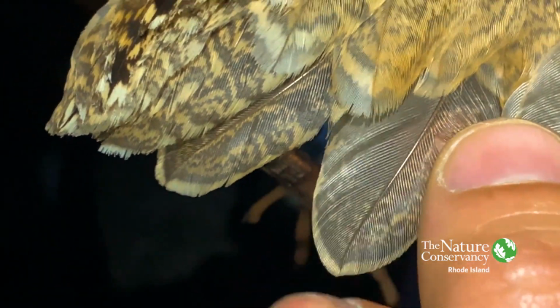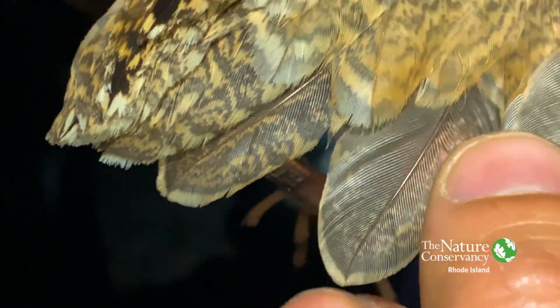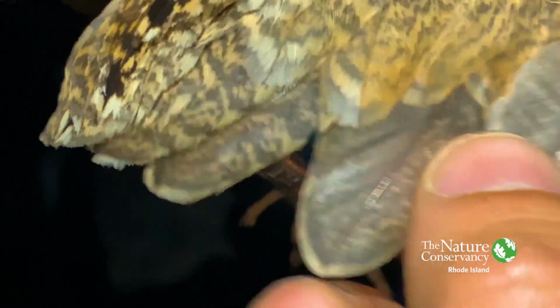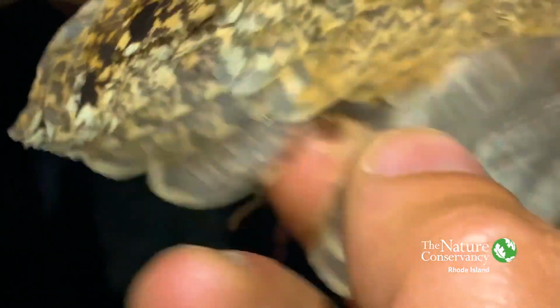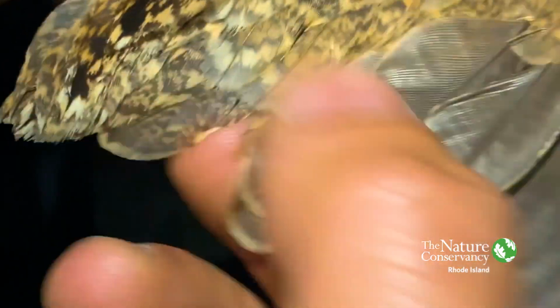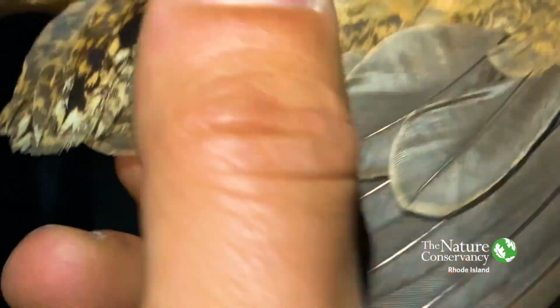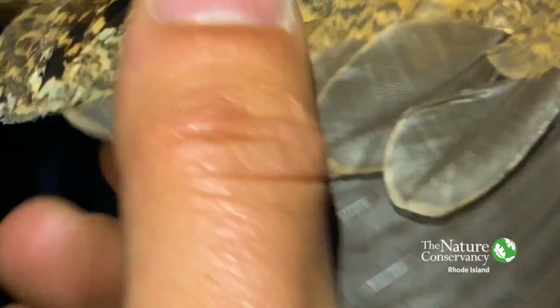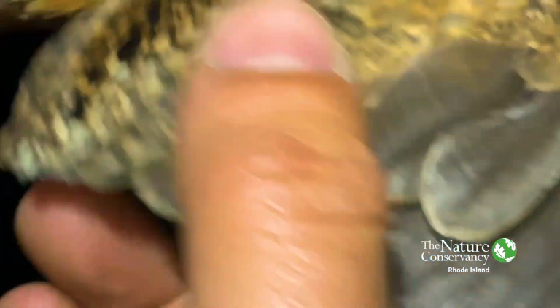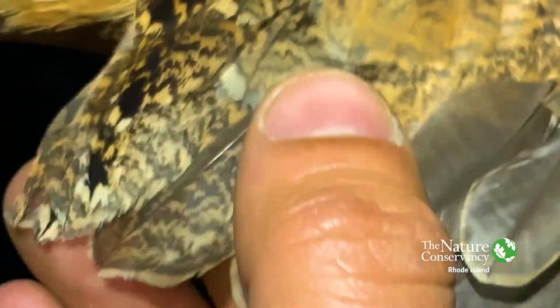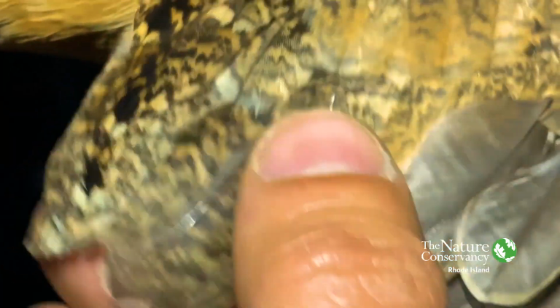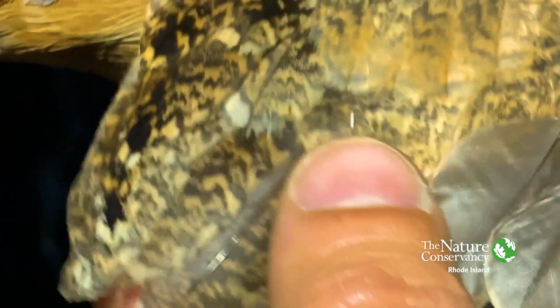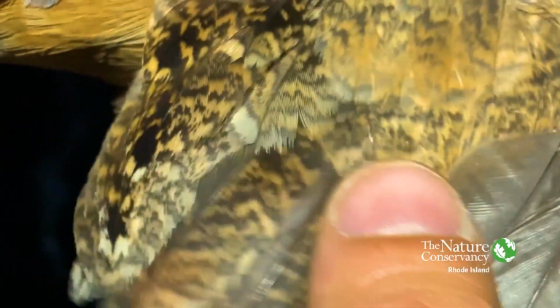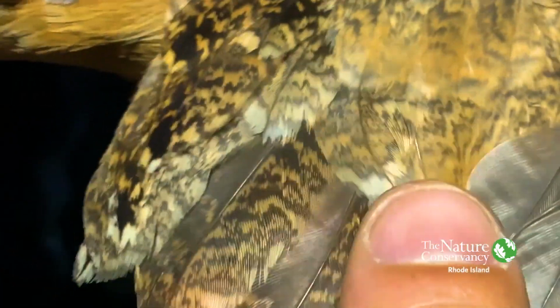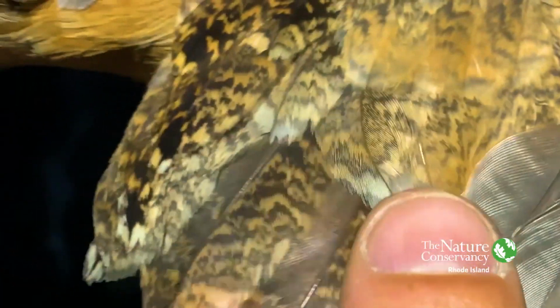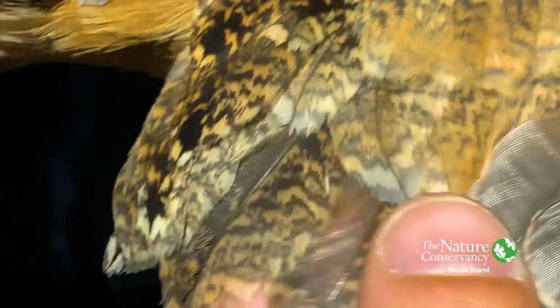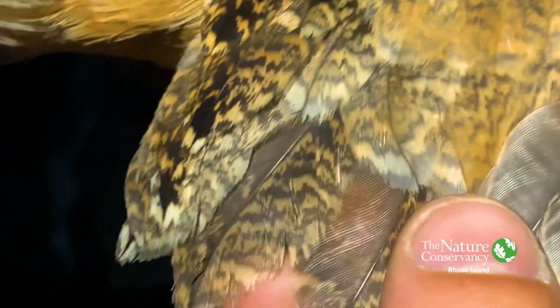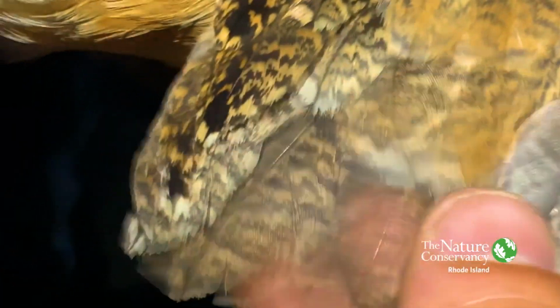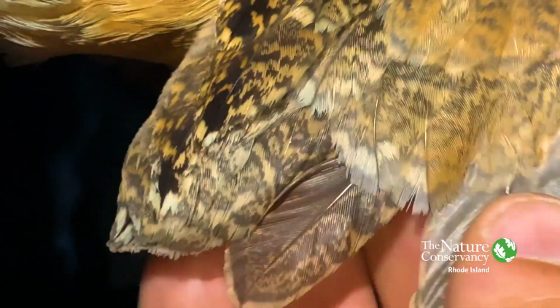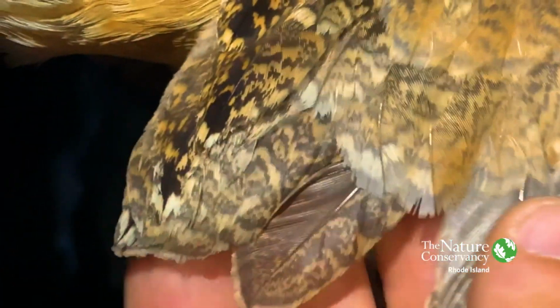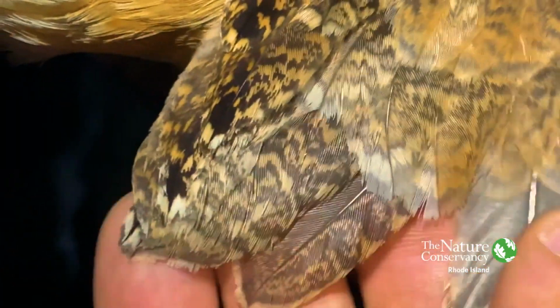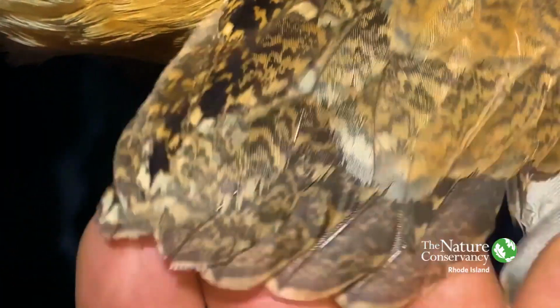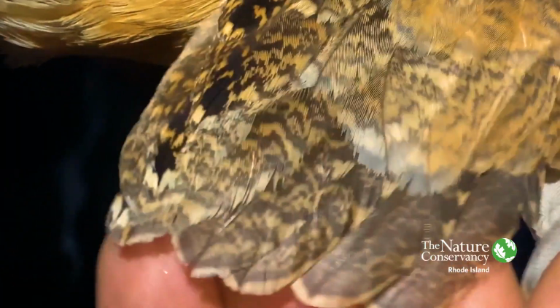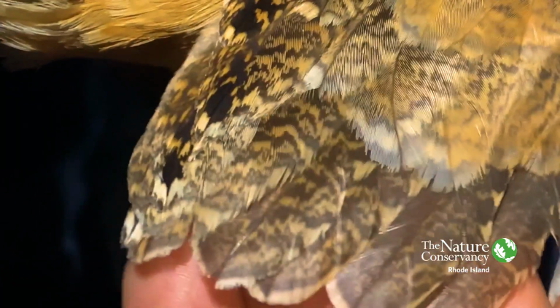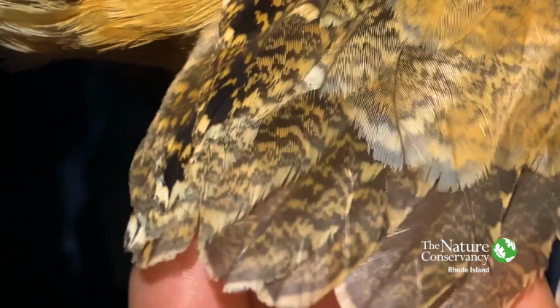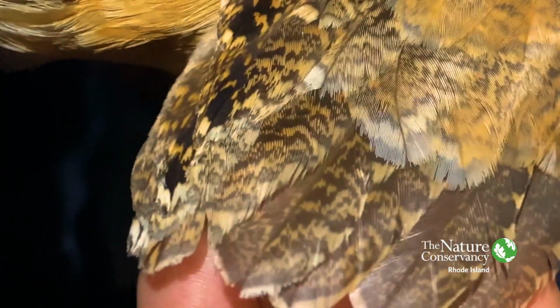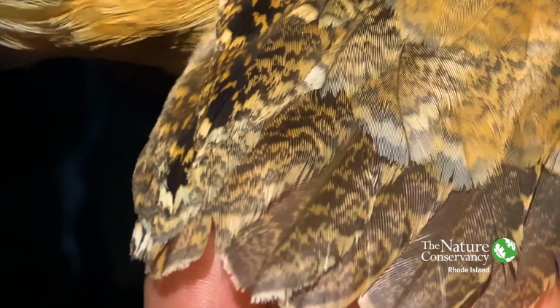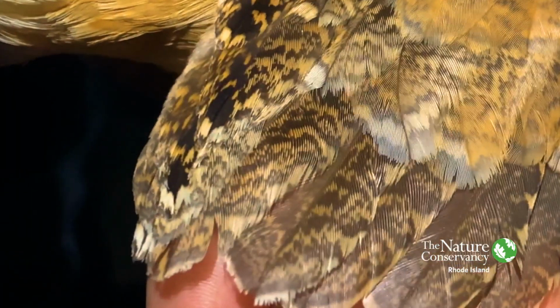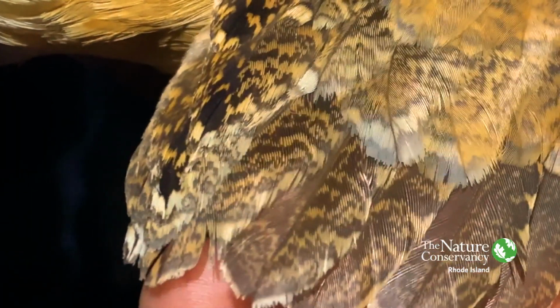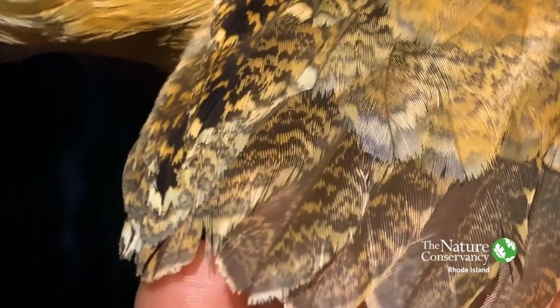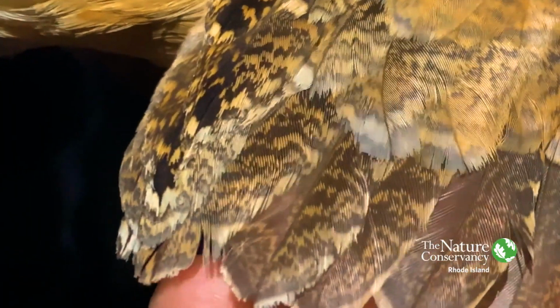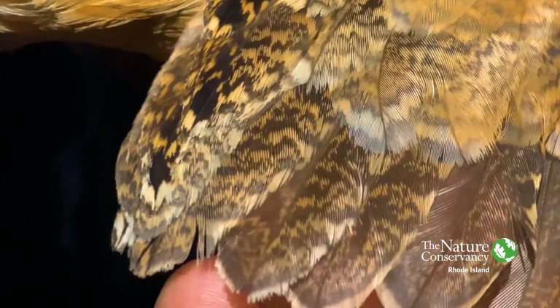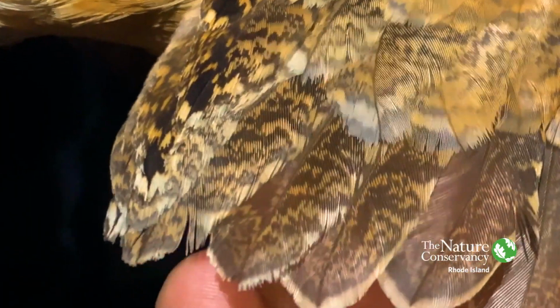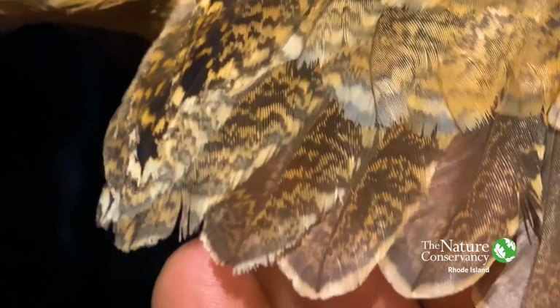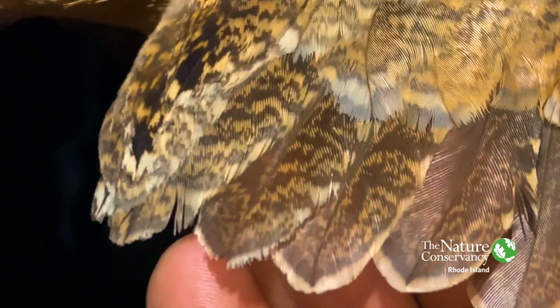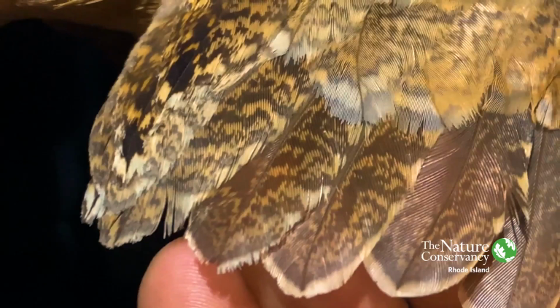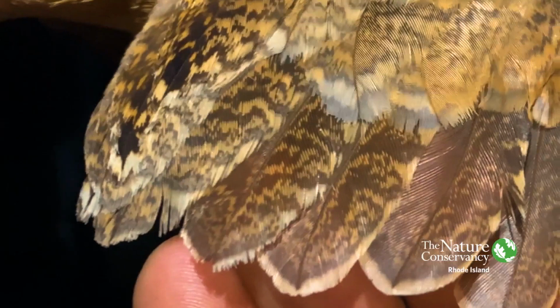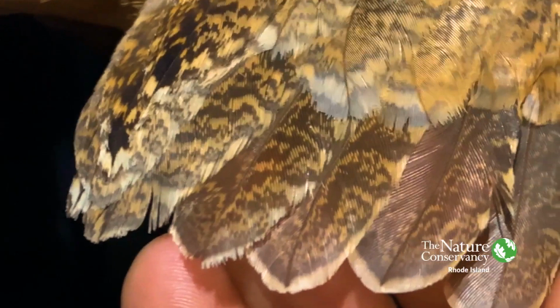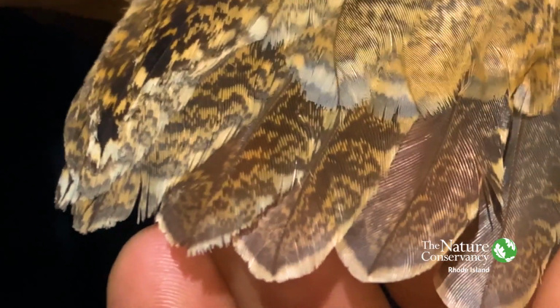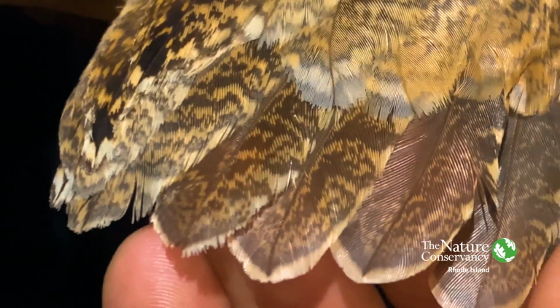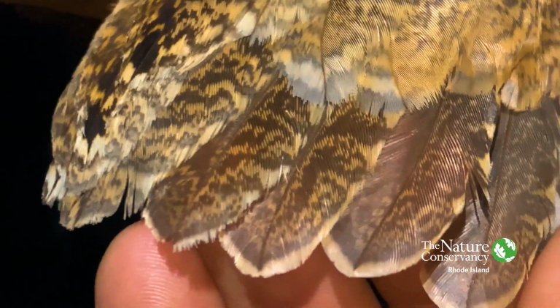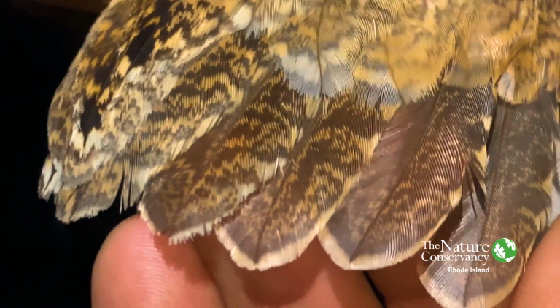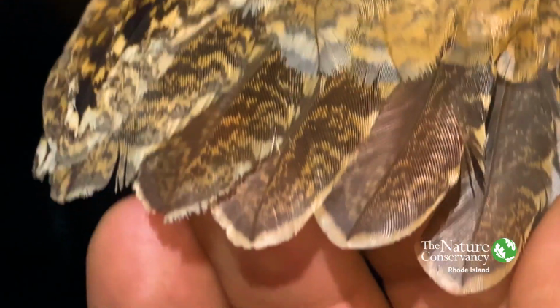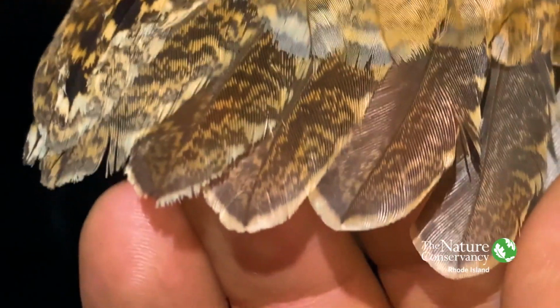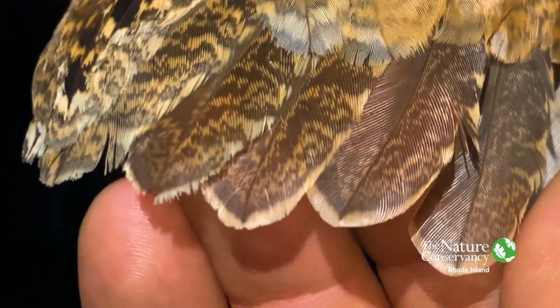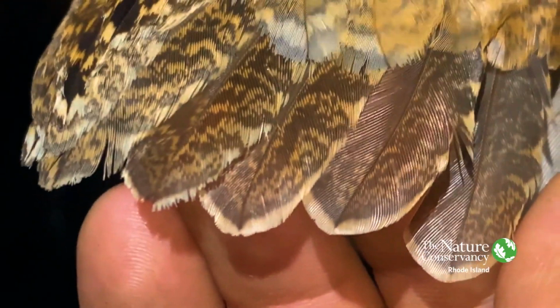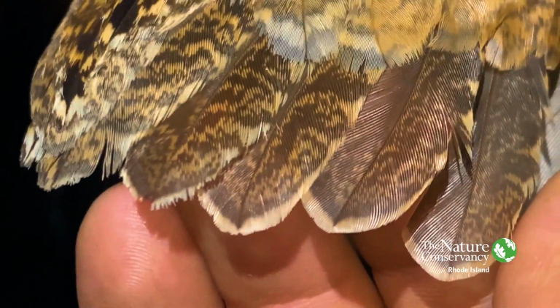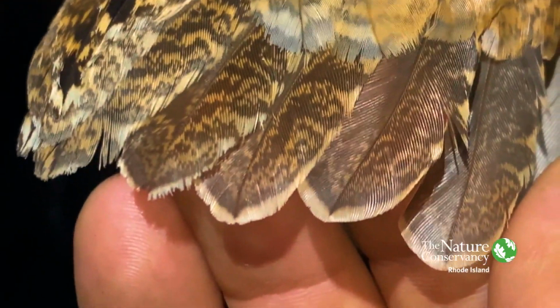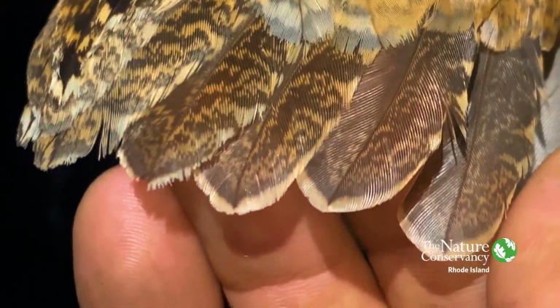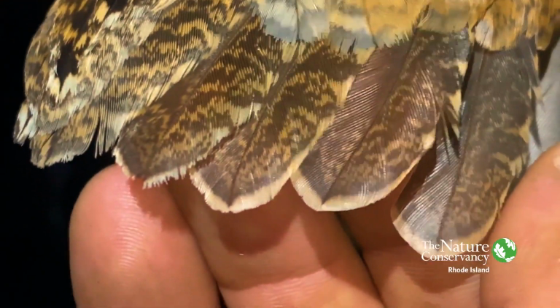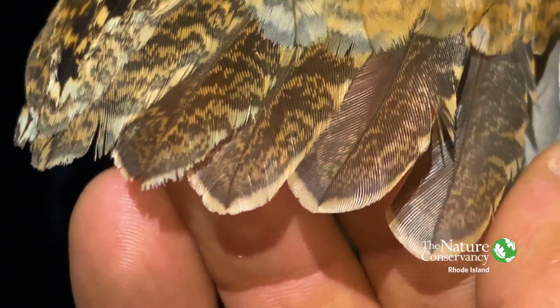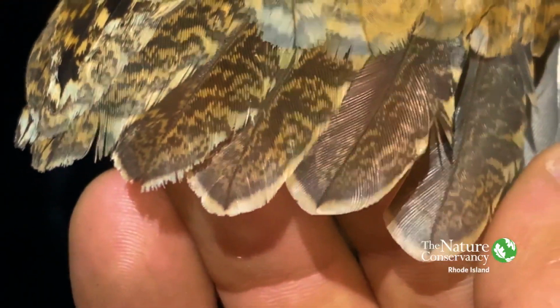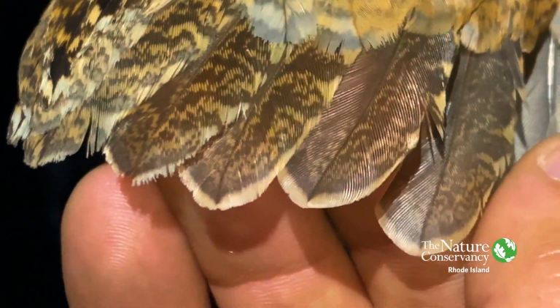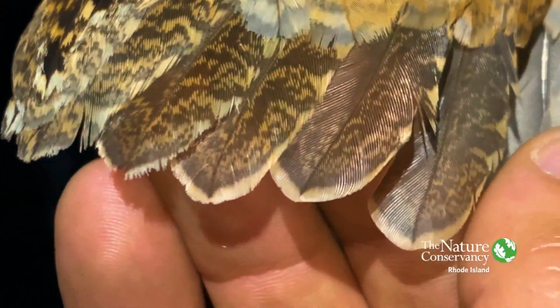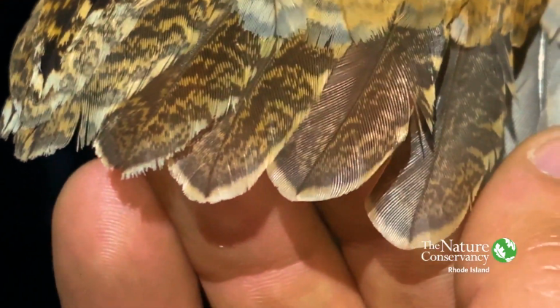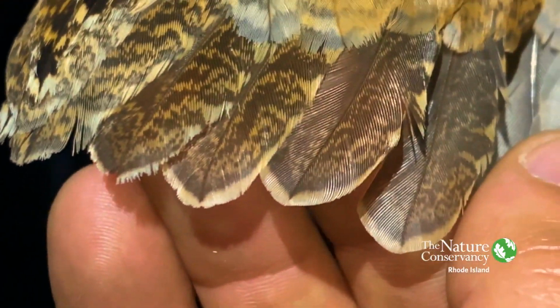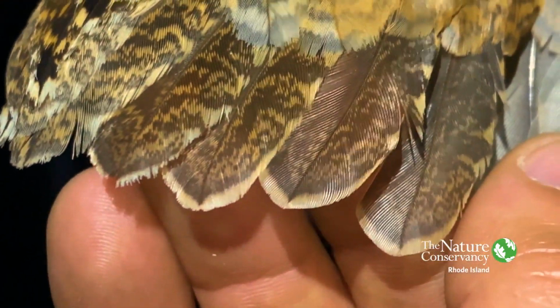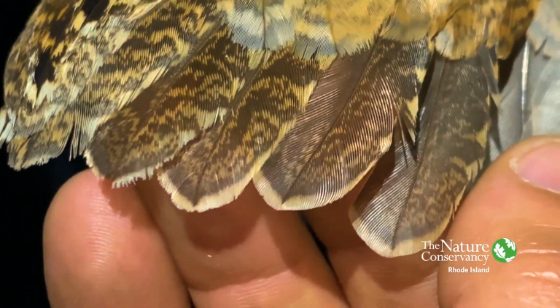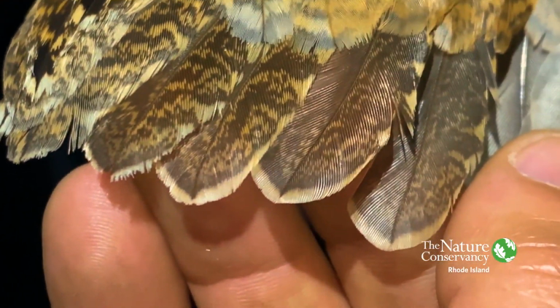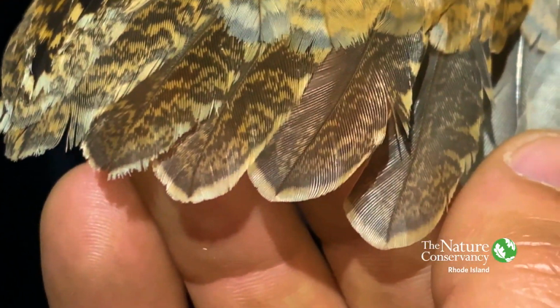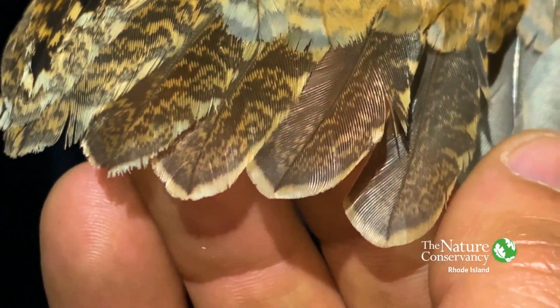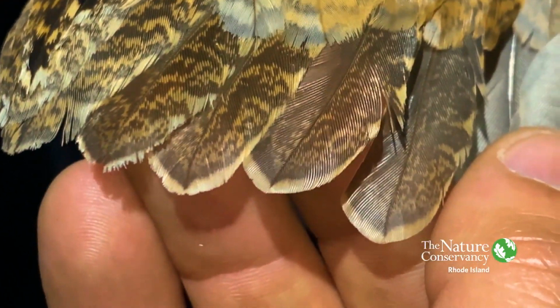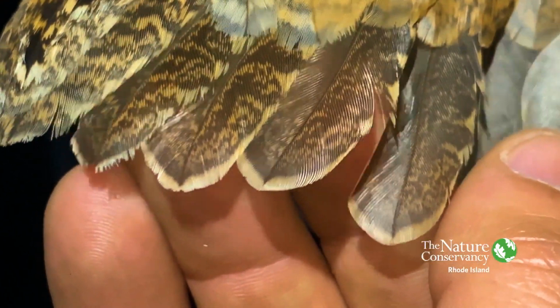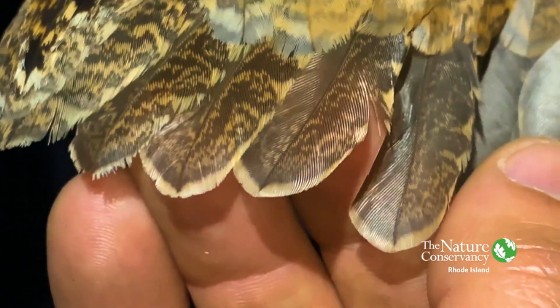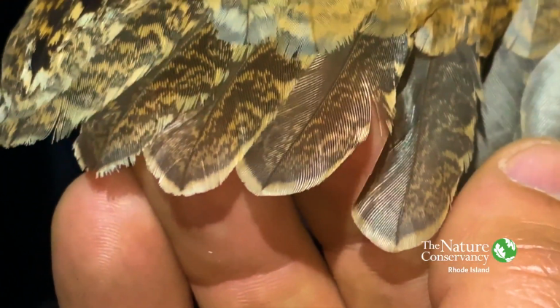And we're using these last feathers on the secondaries.